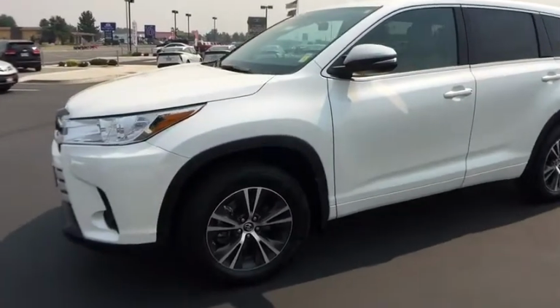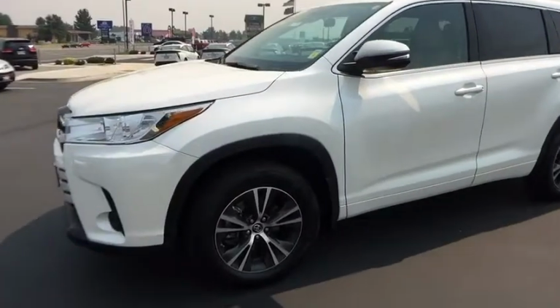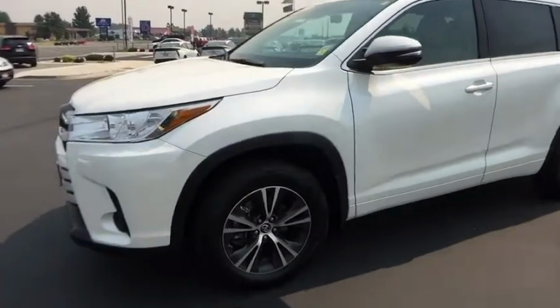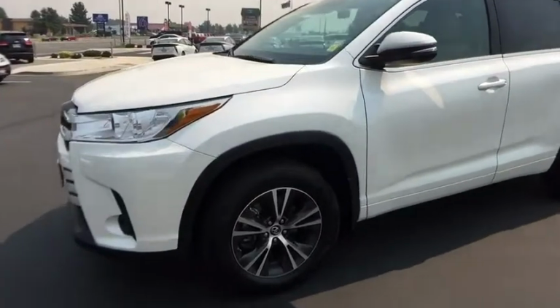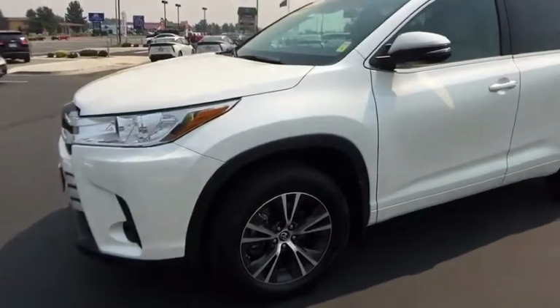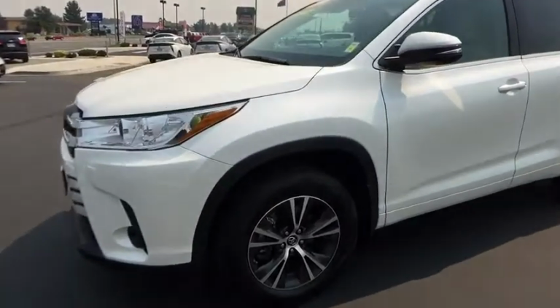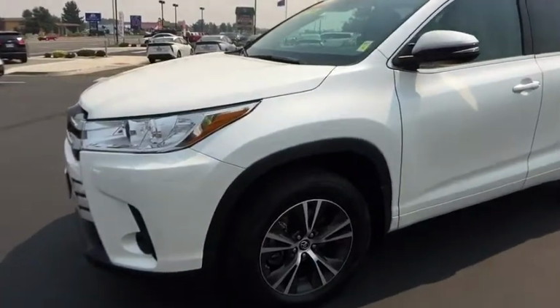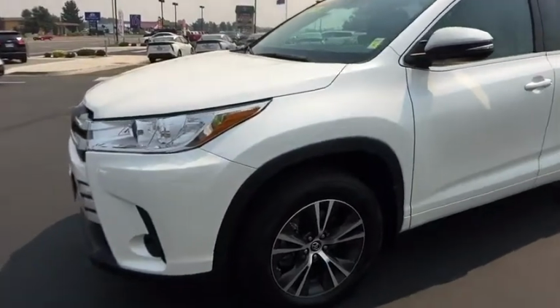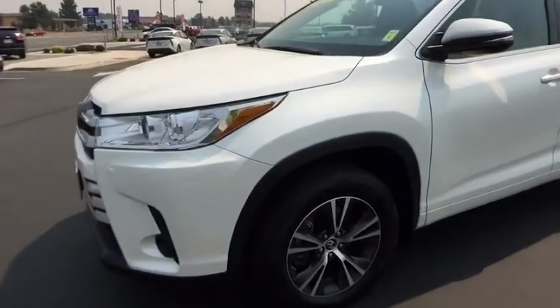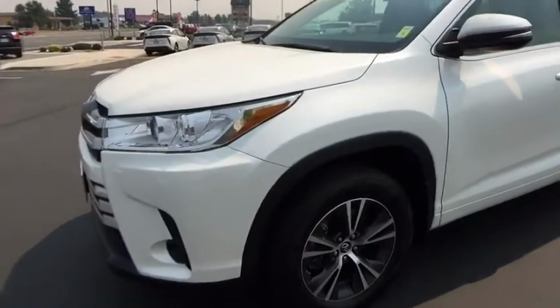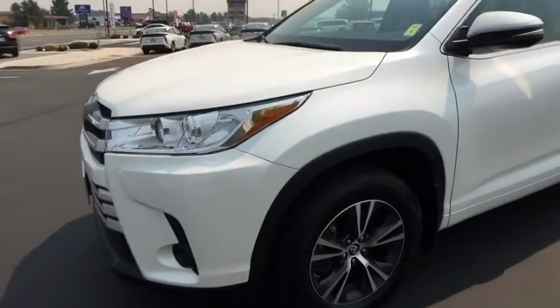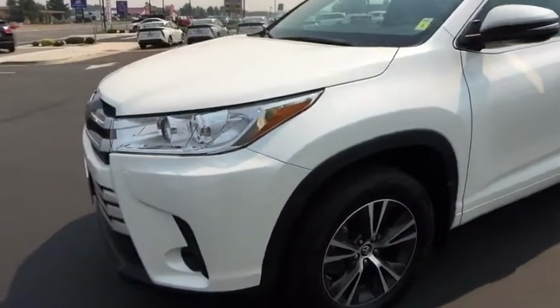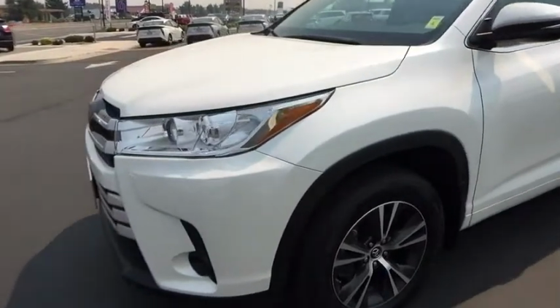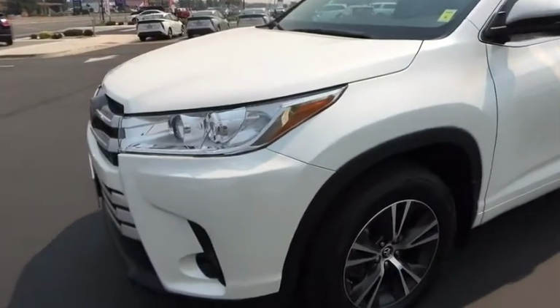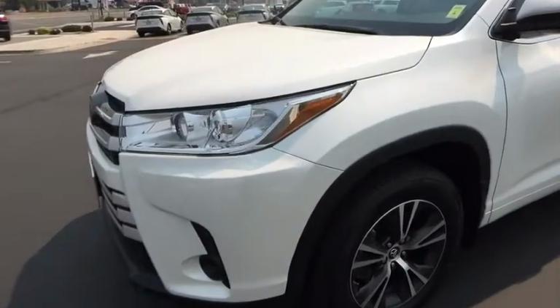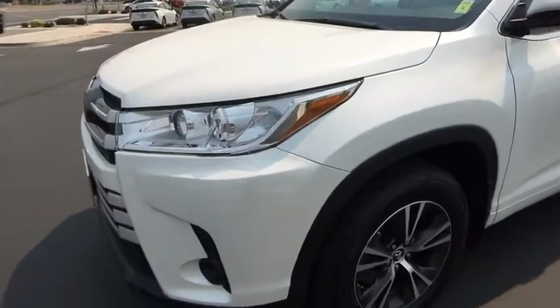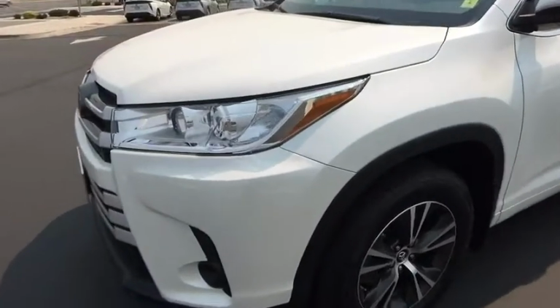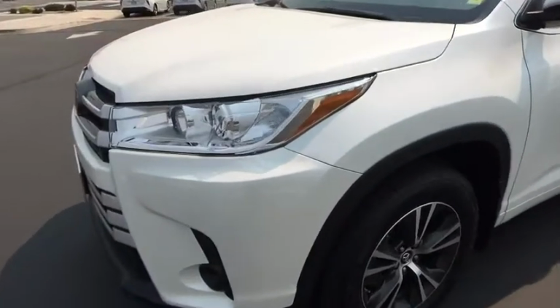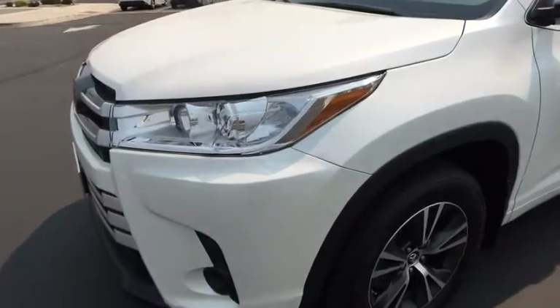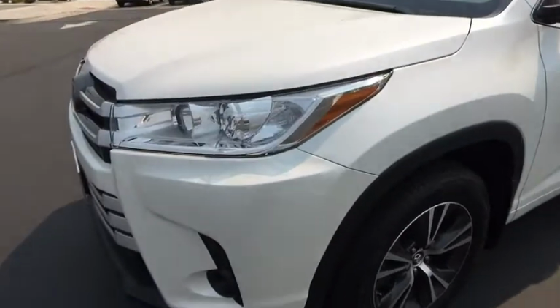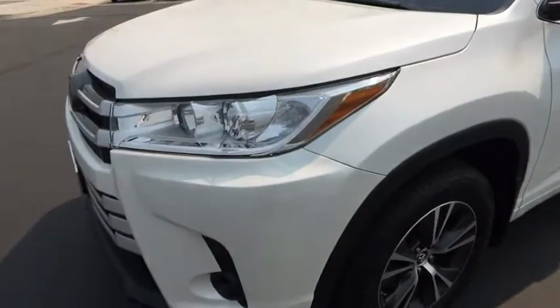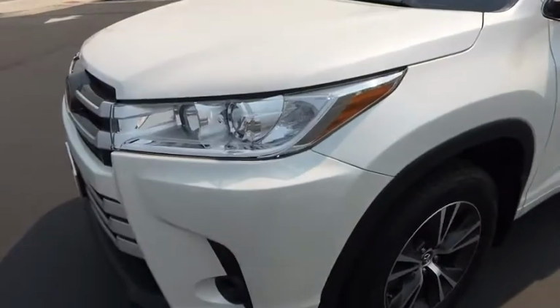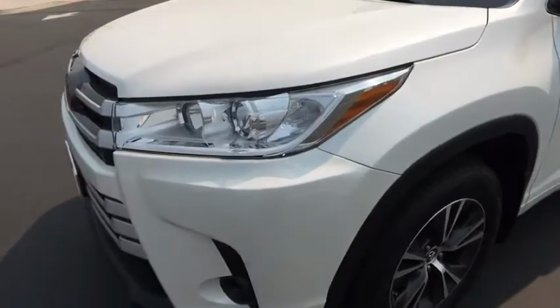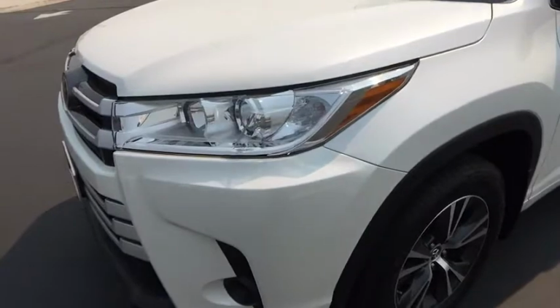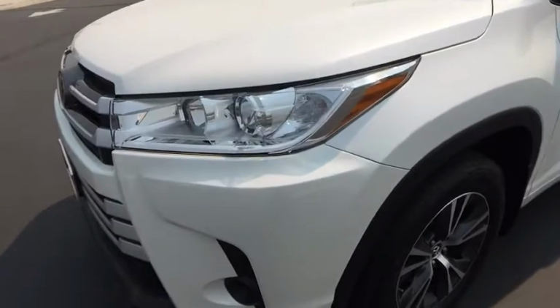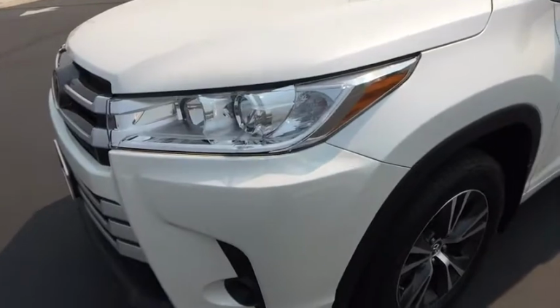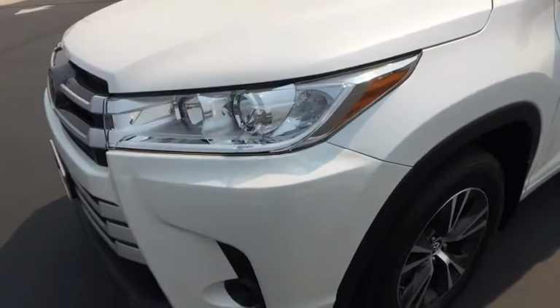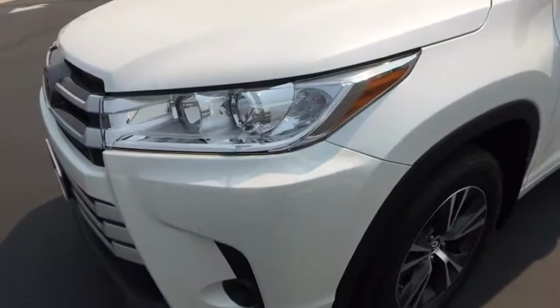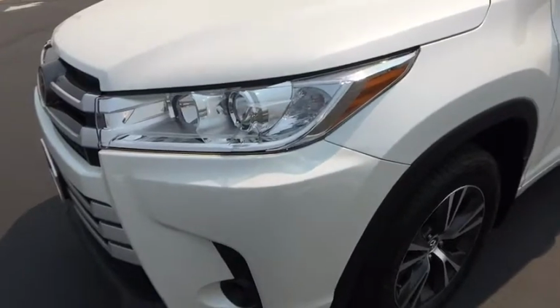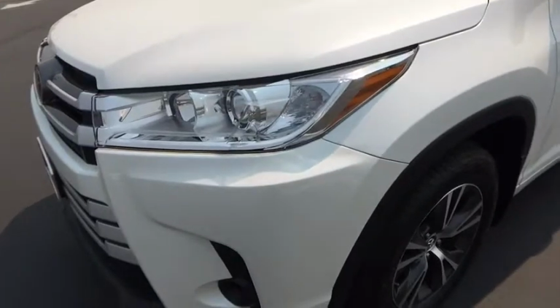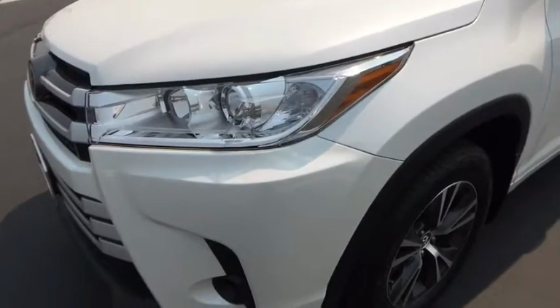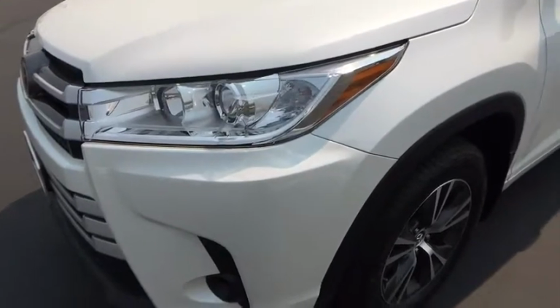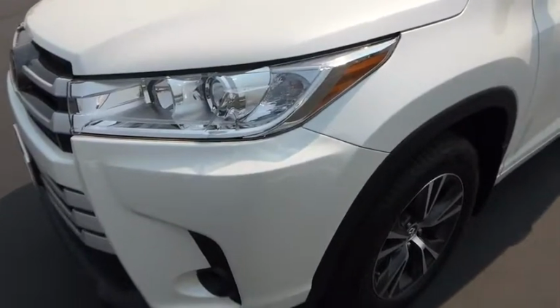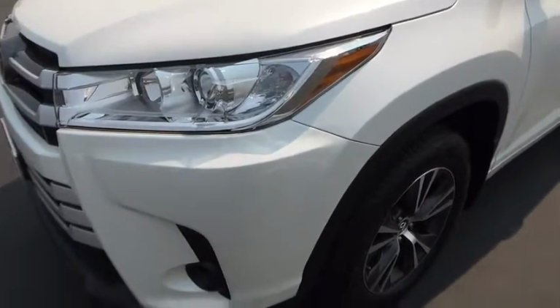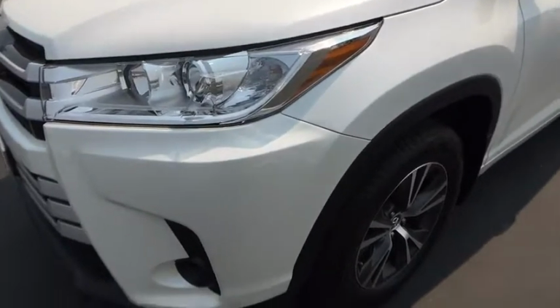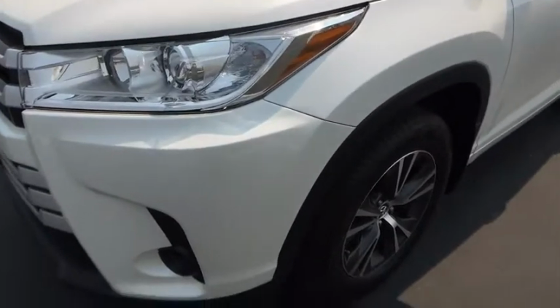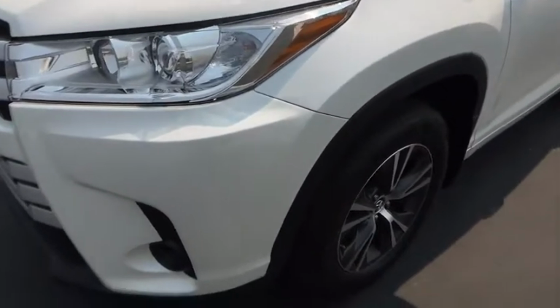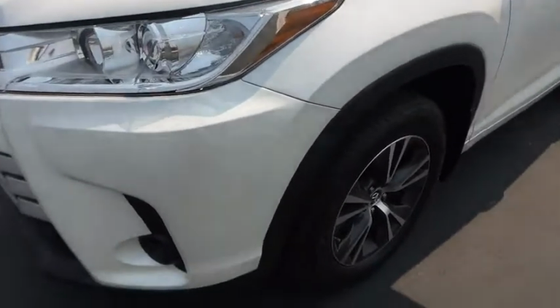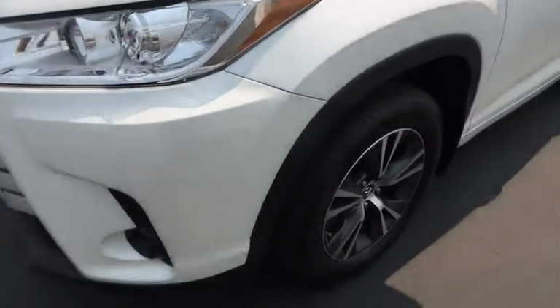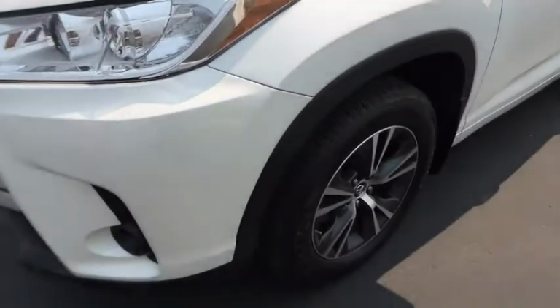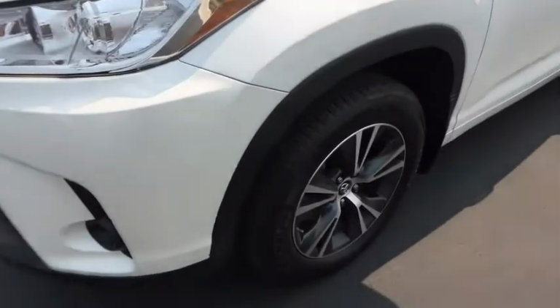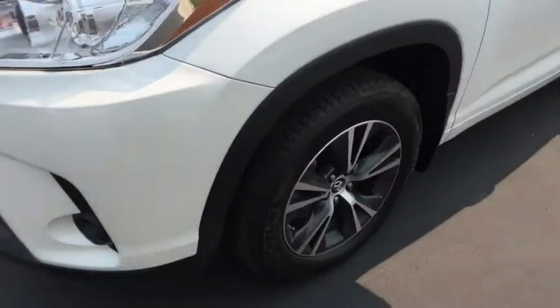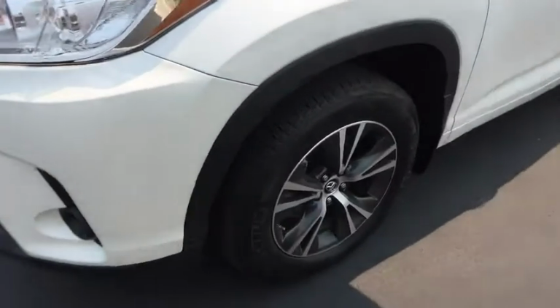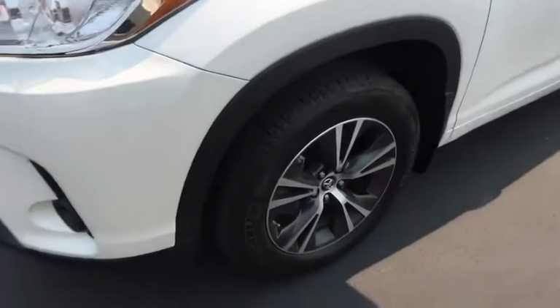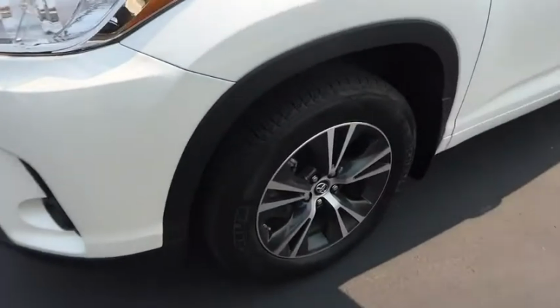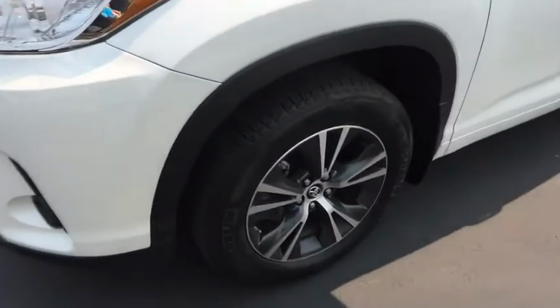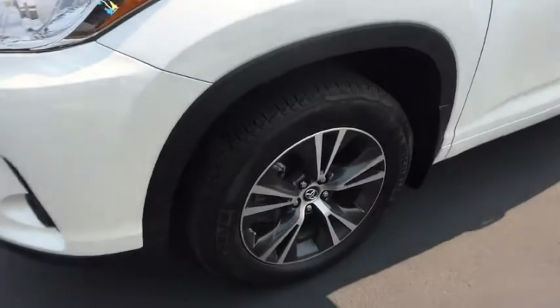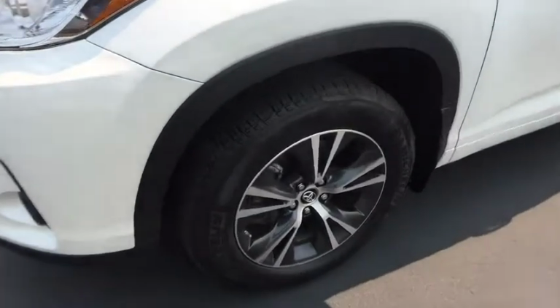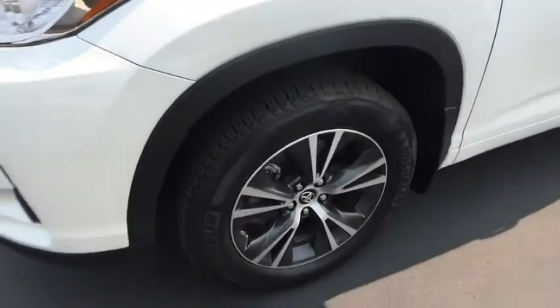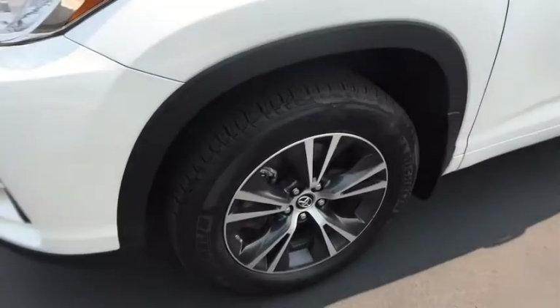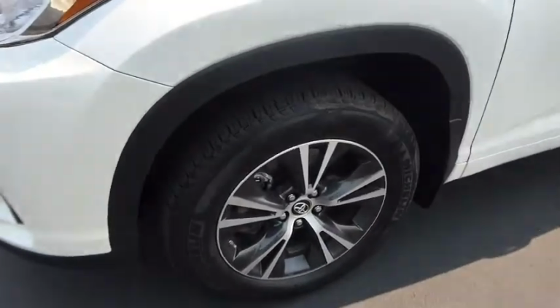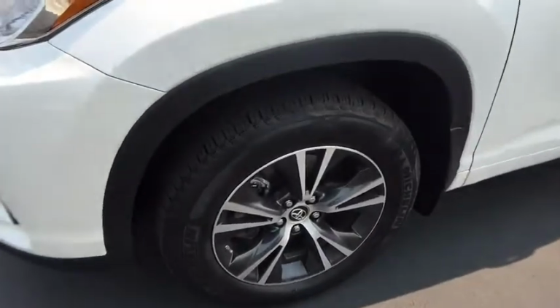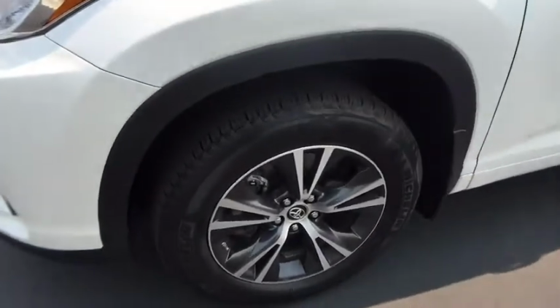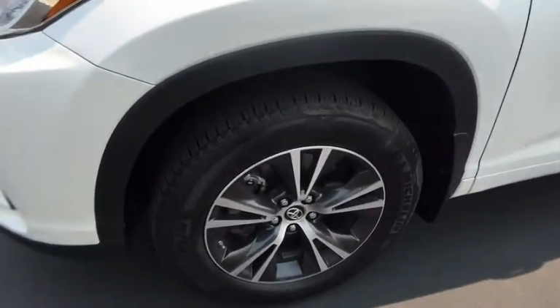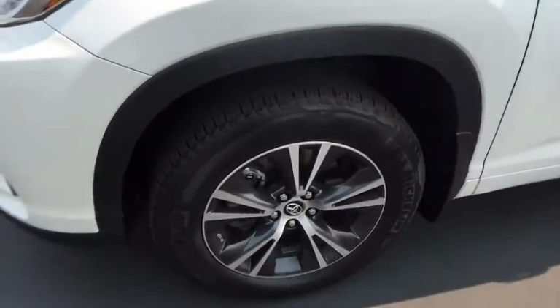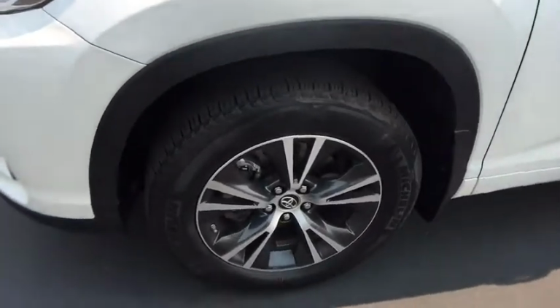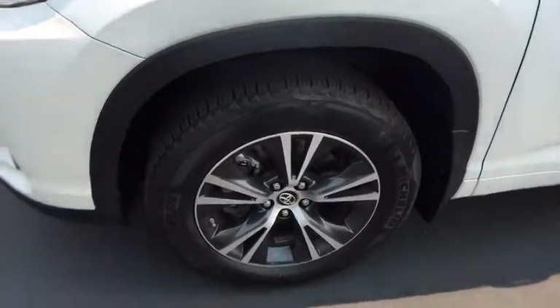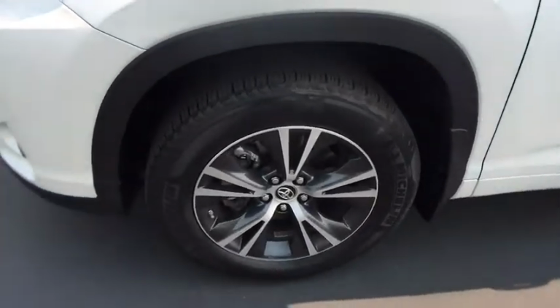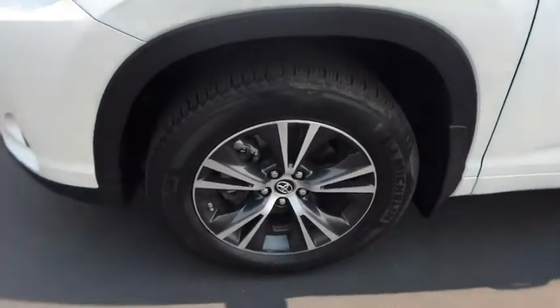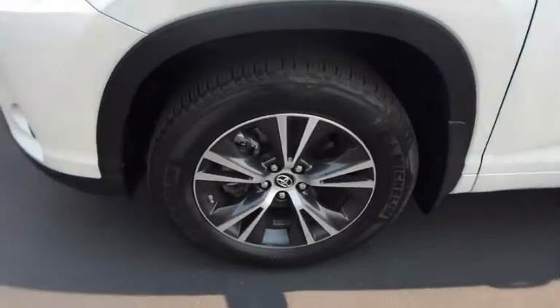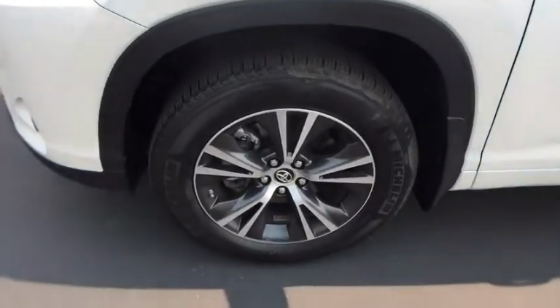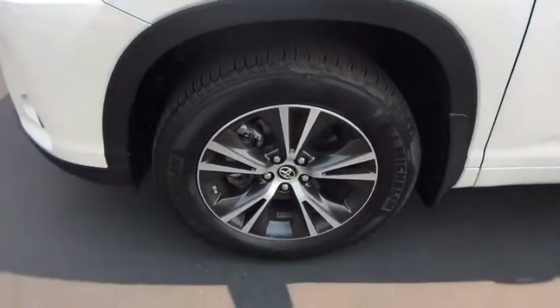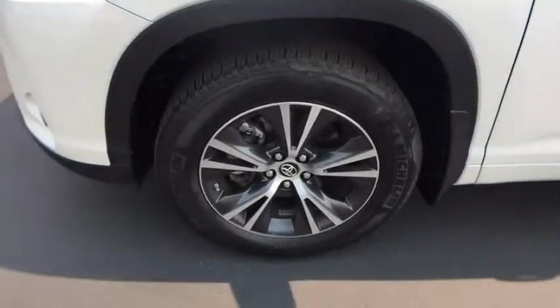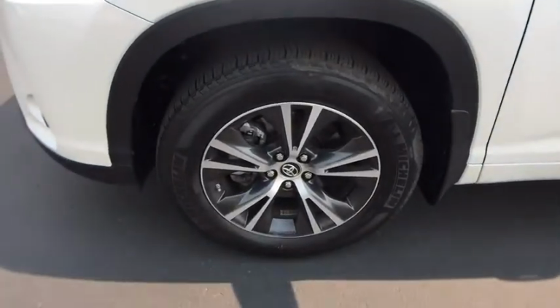Contact the dealer for more details. This vehicle has less than 5,000 miles. Here are some of this vehicle's great options.